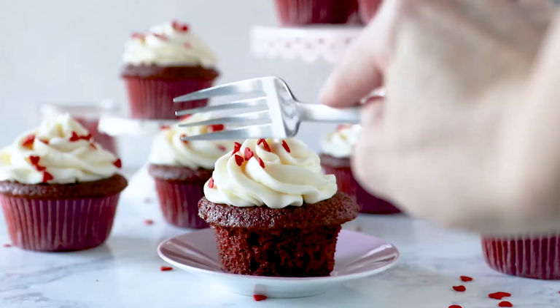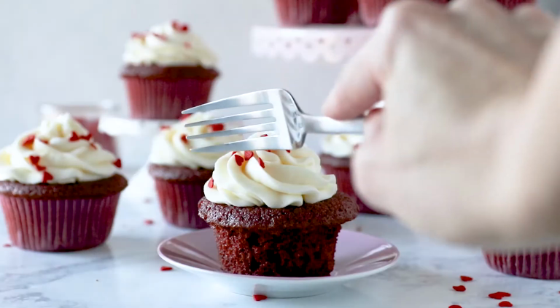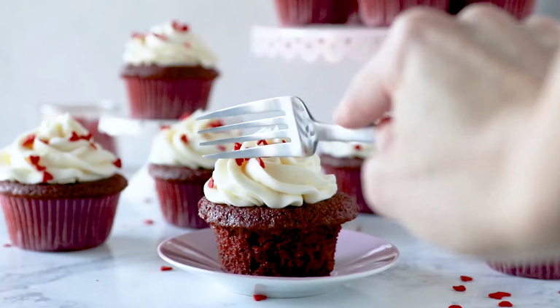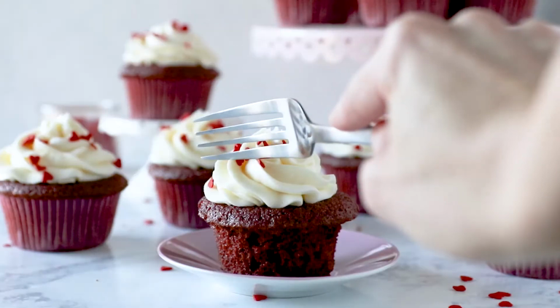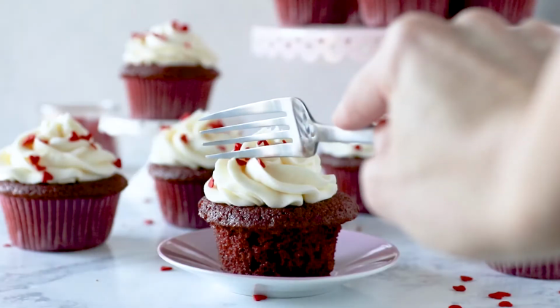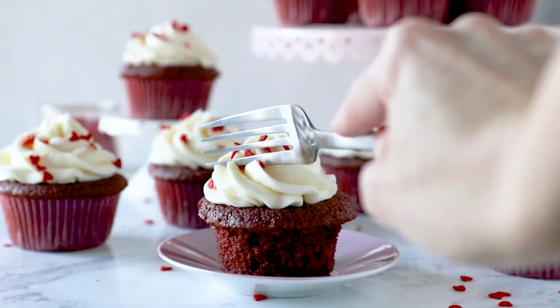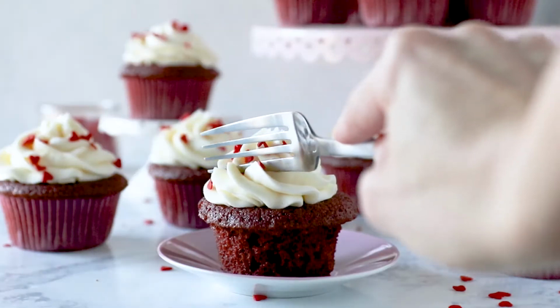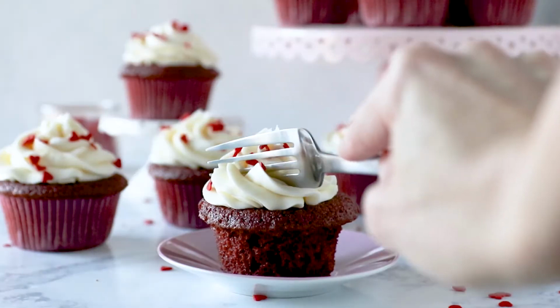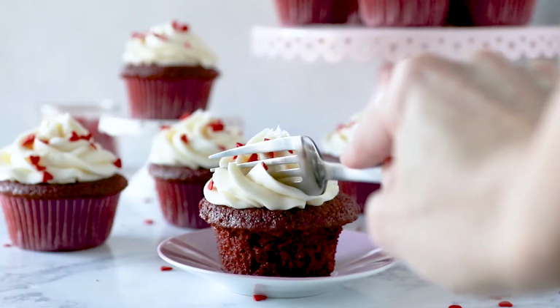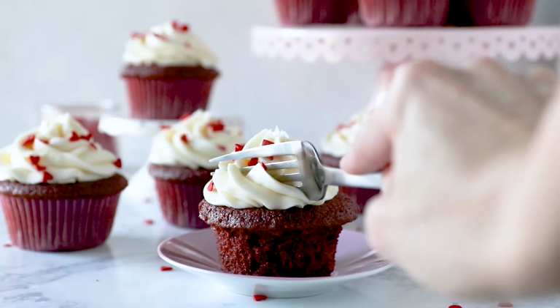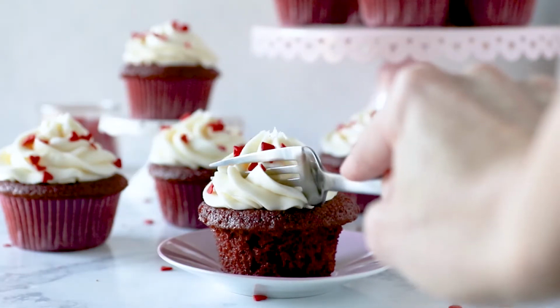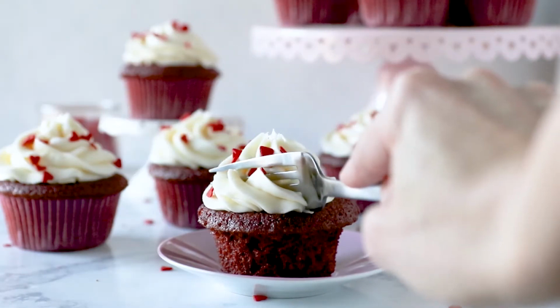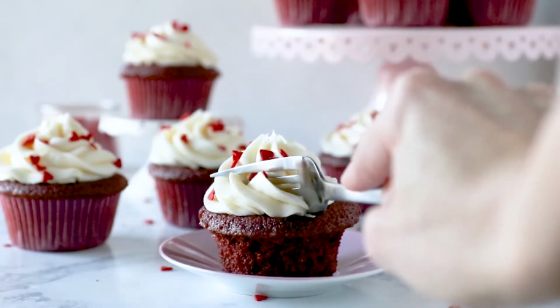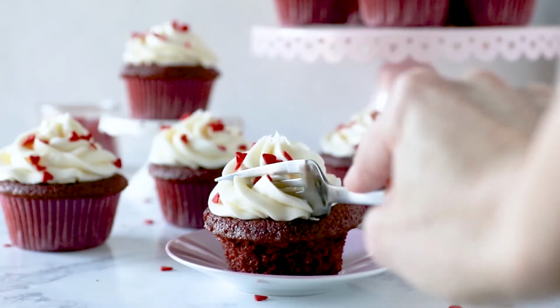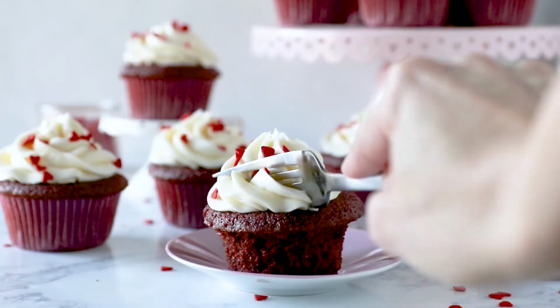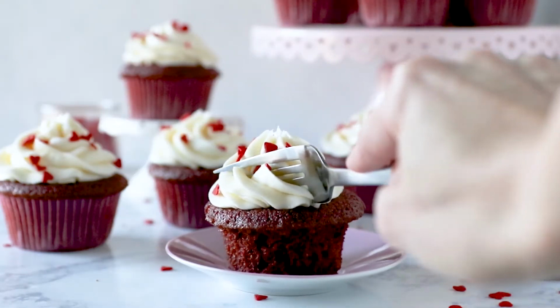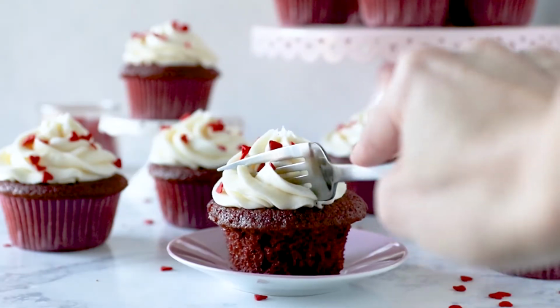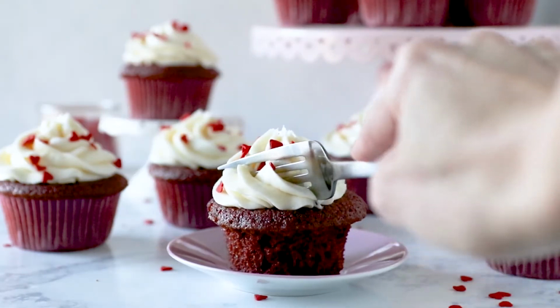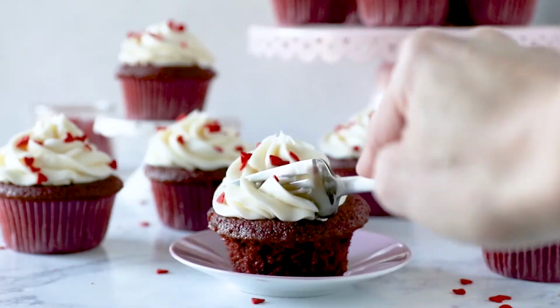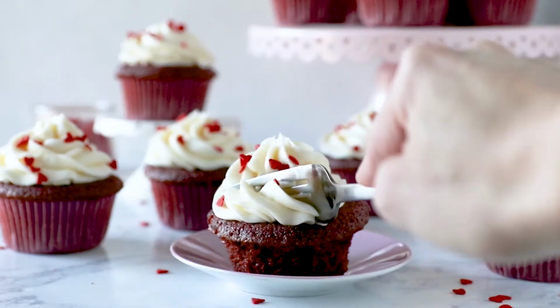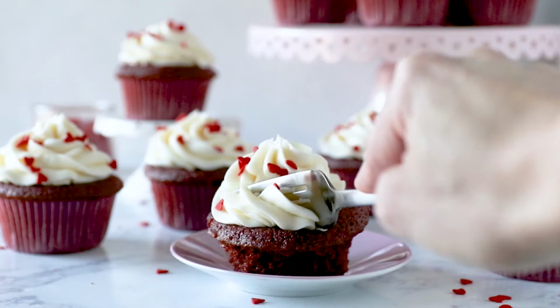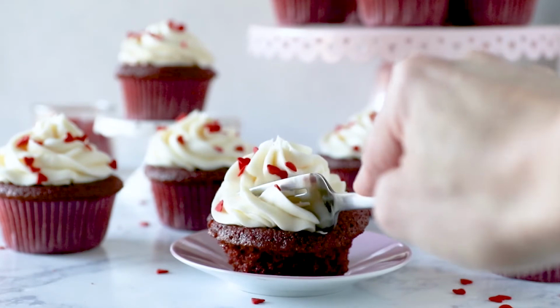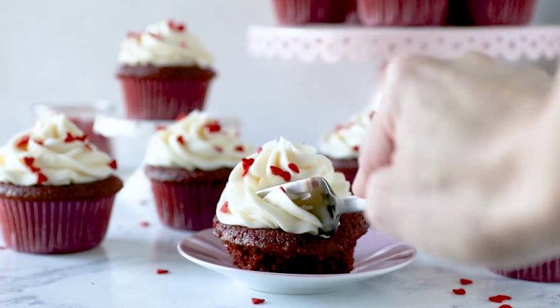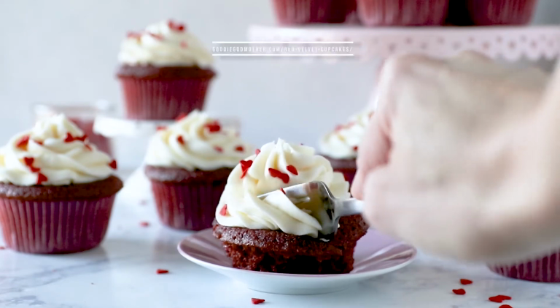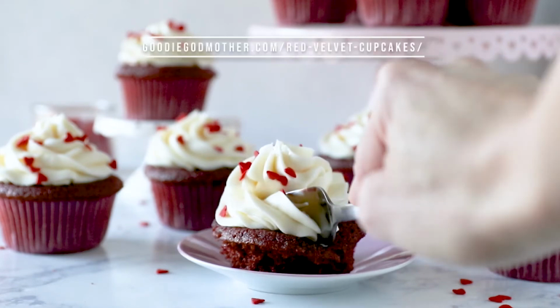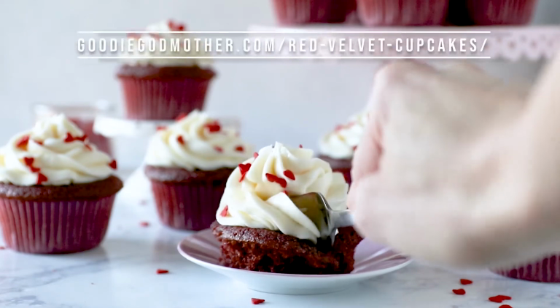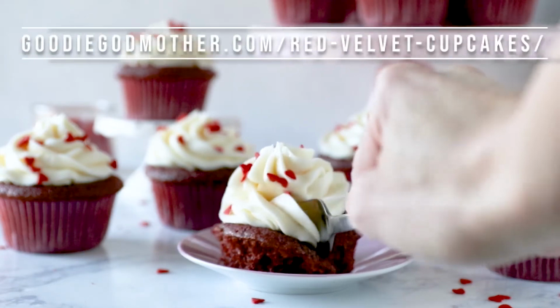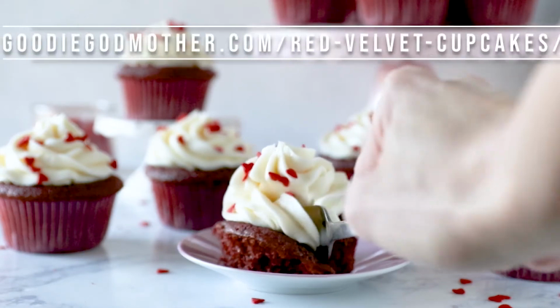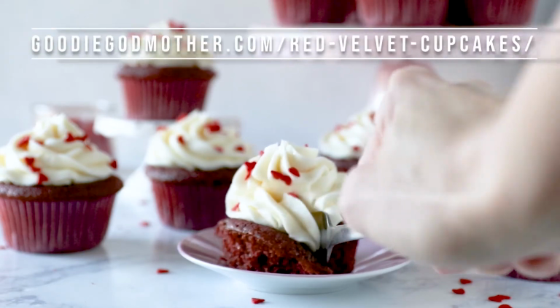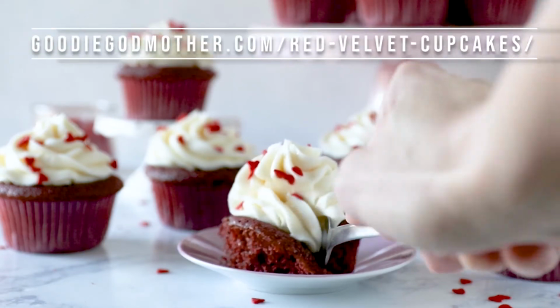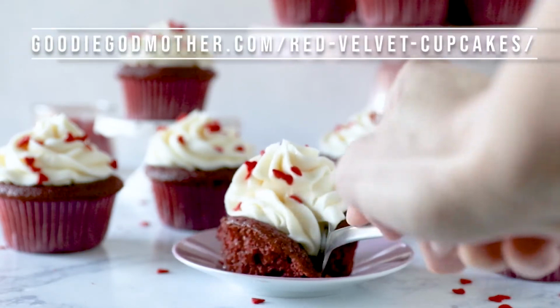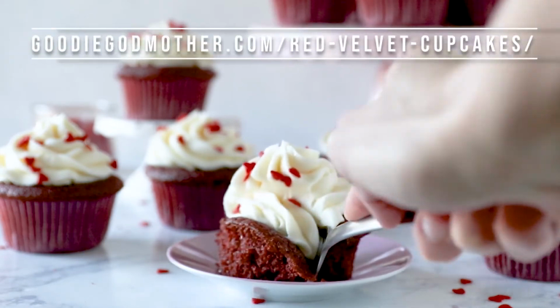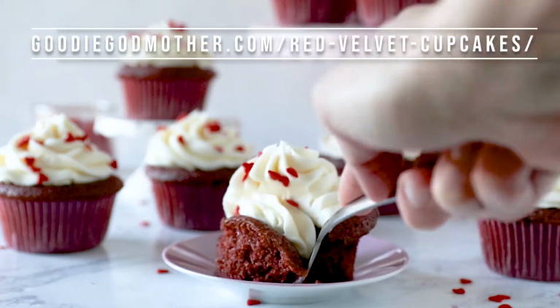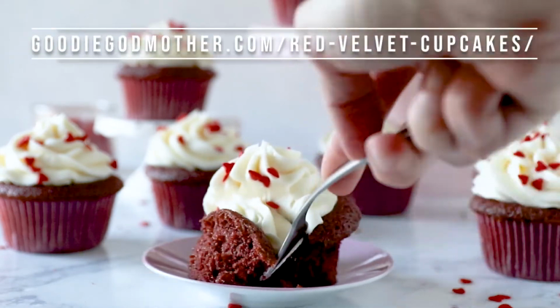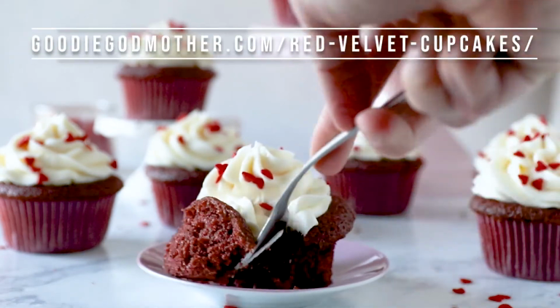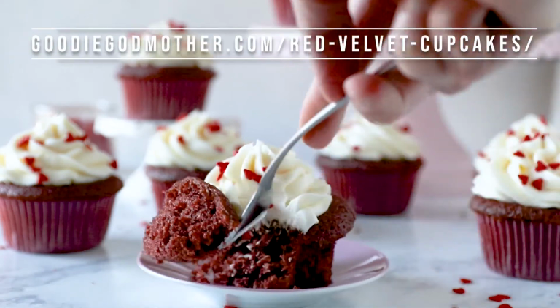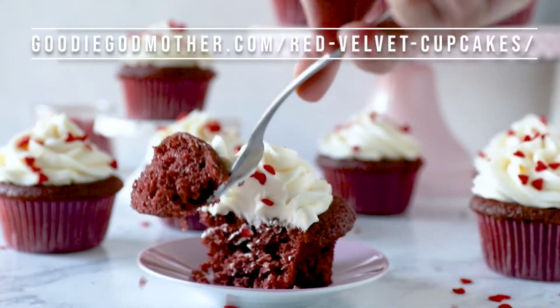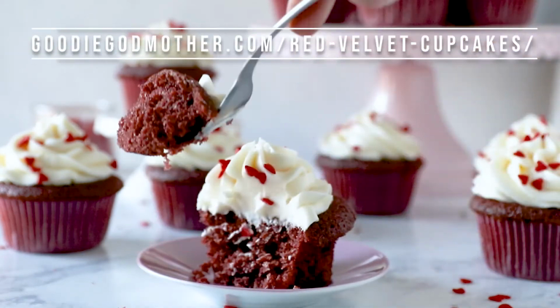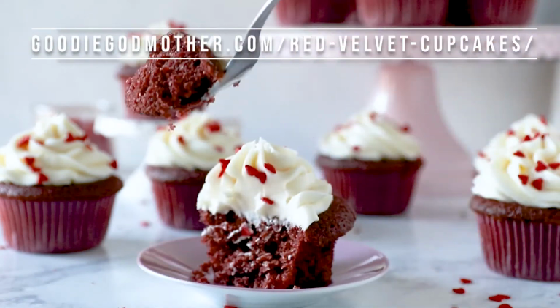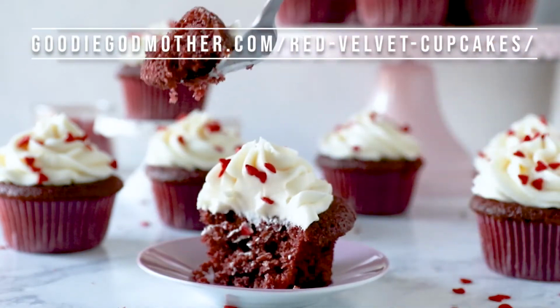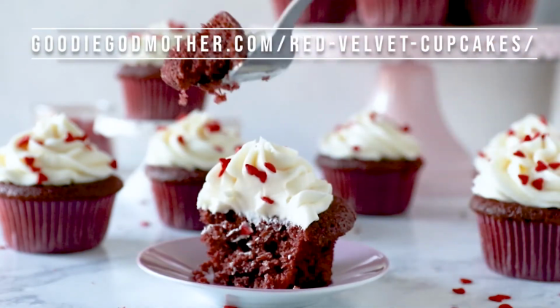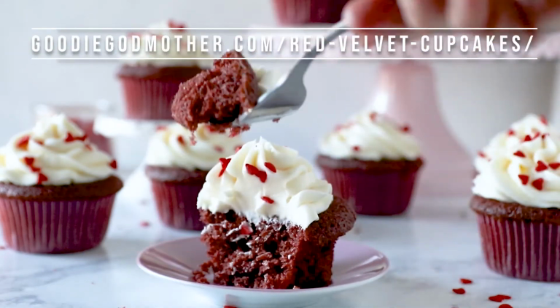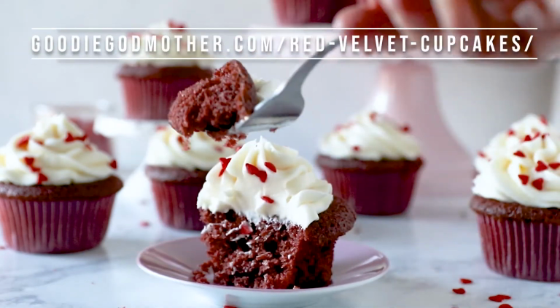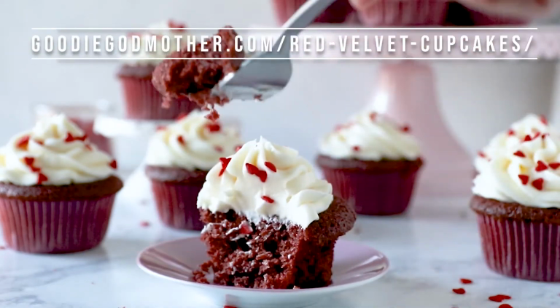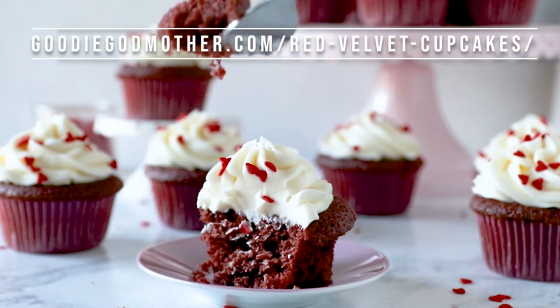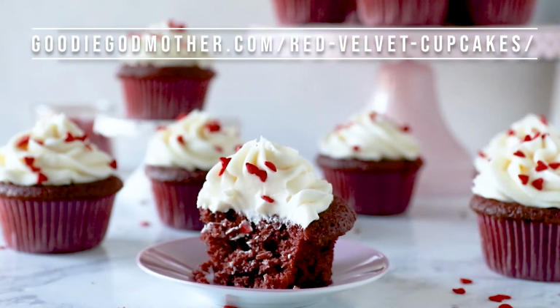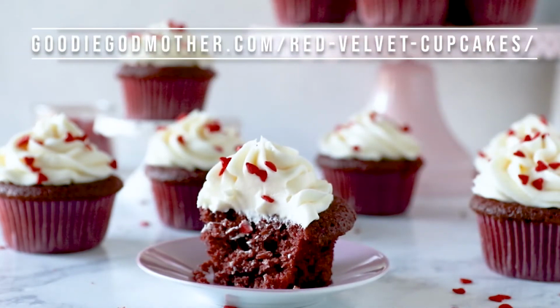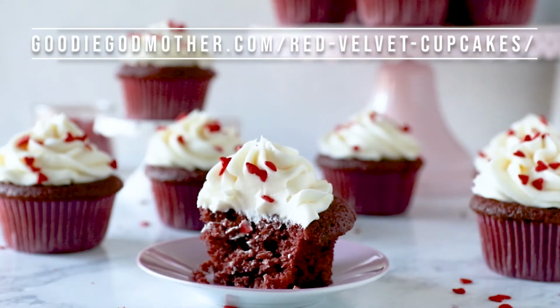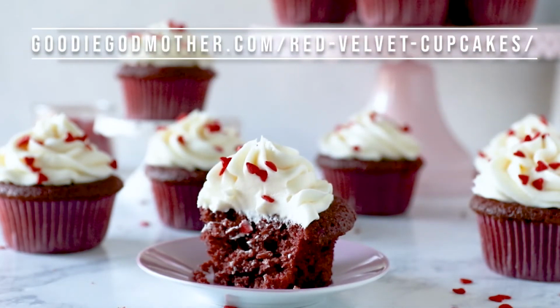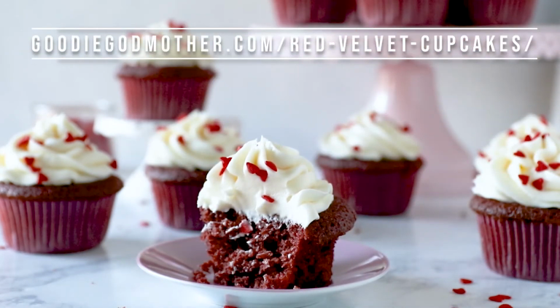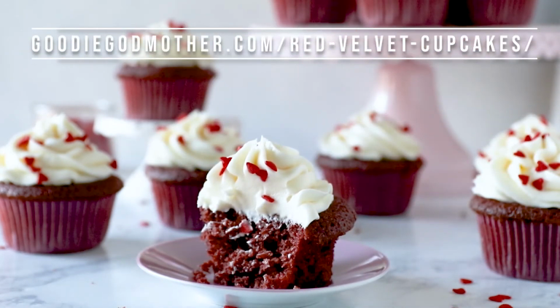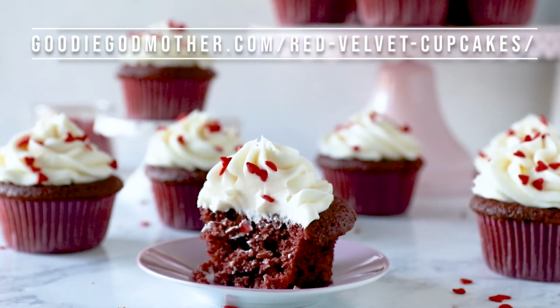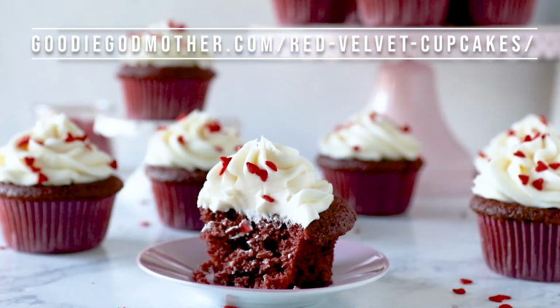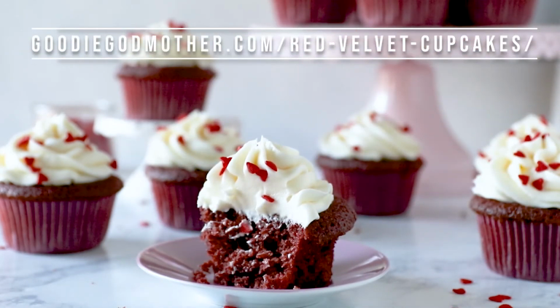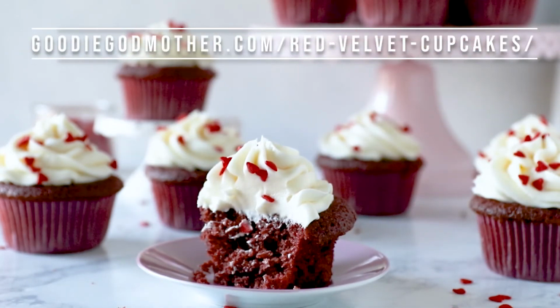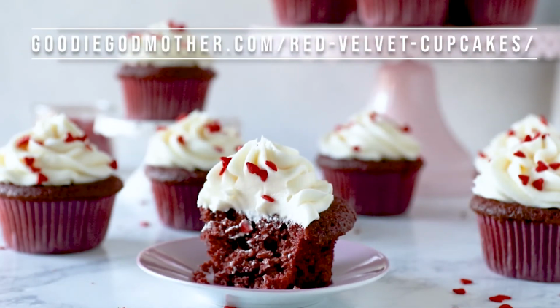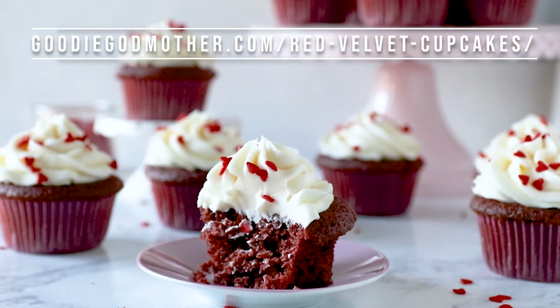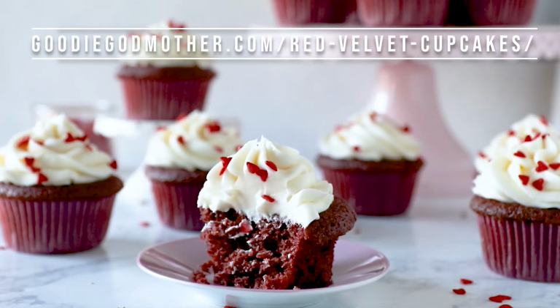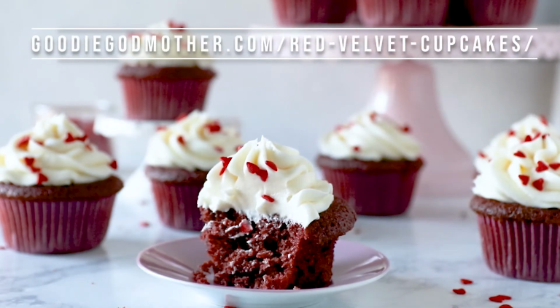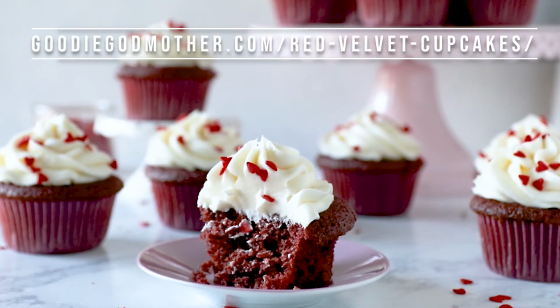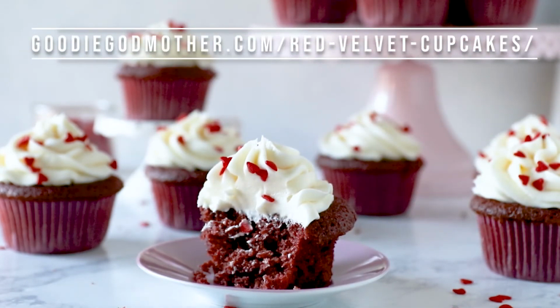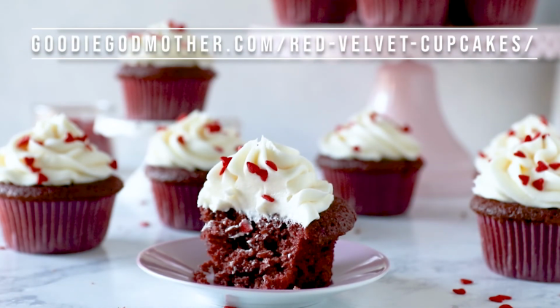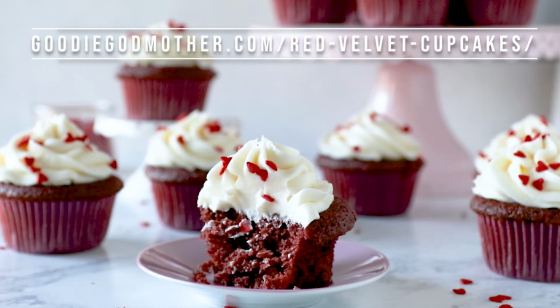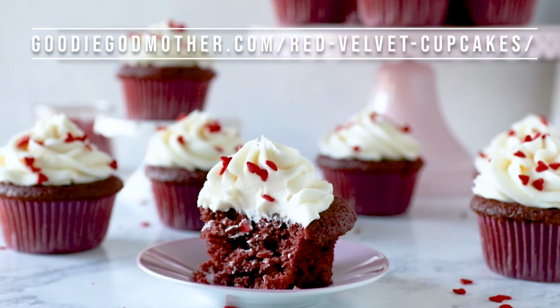Be sure to check out the blog post on GoodyGodmother.com for the full recipe and tips. Enjoy!